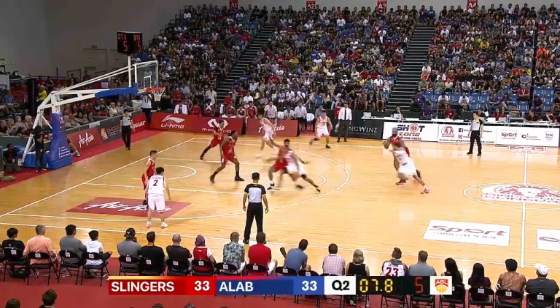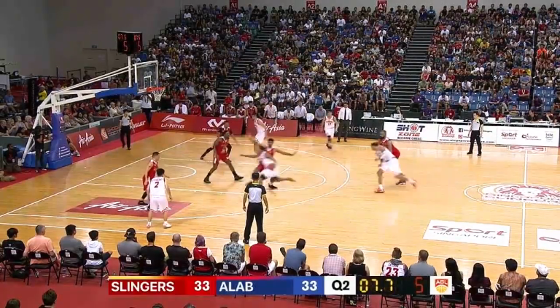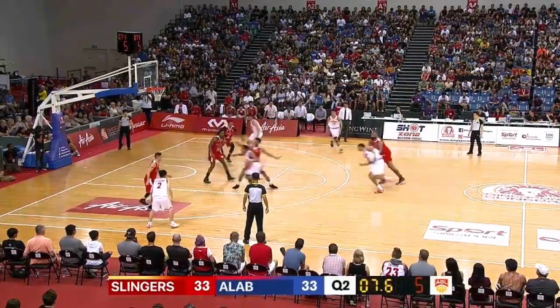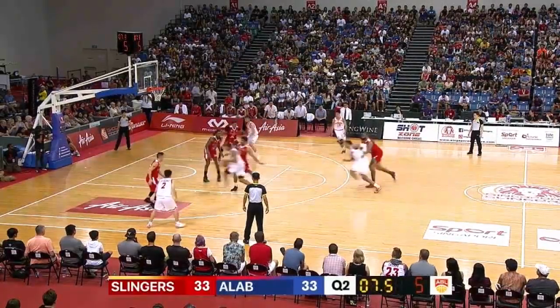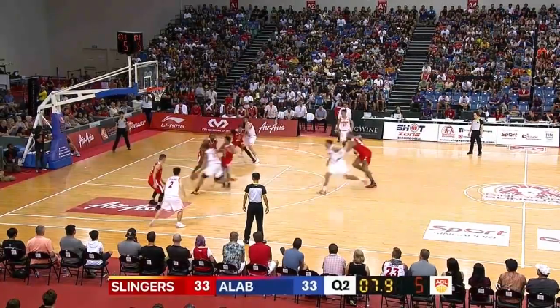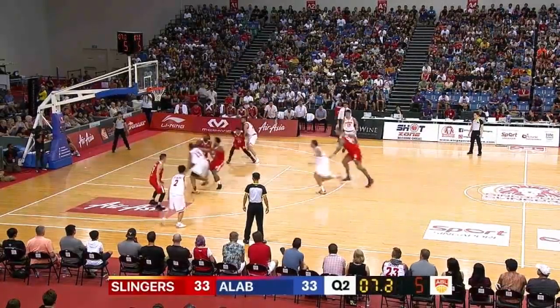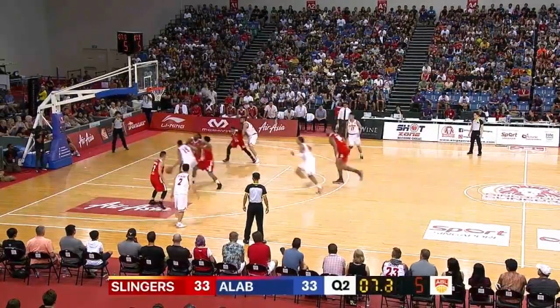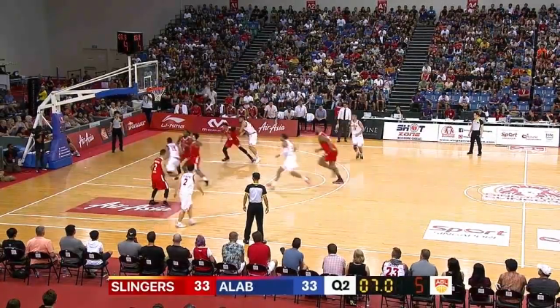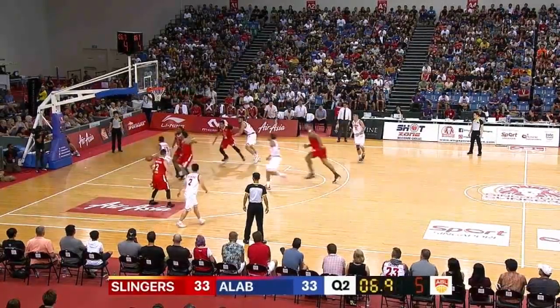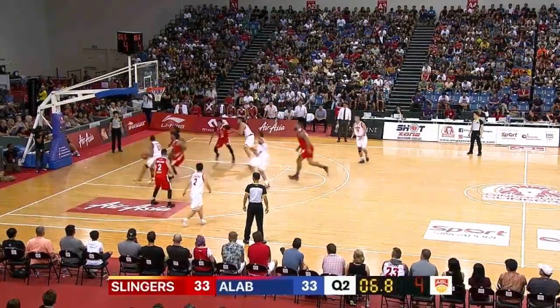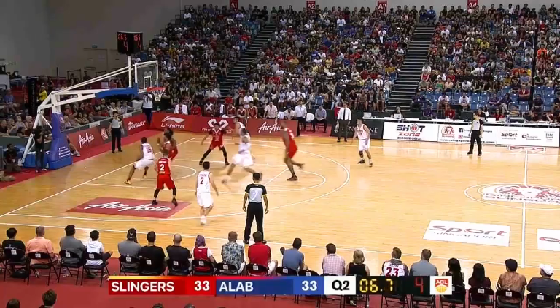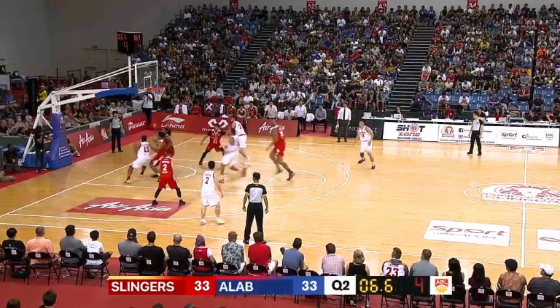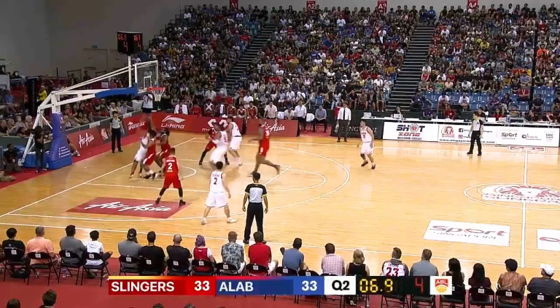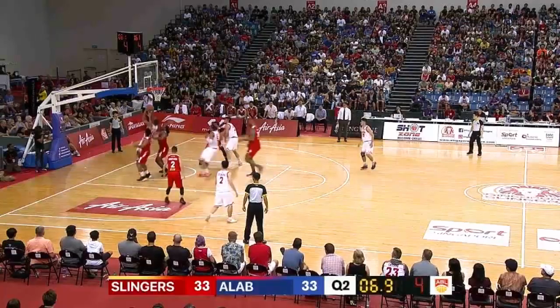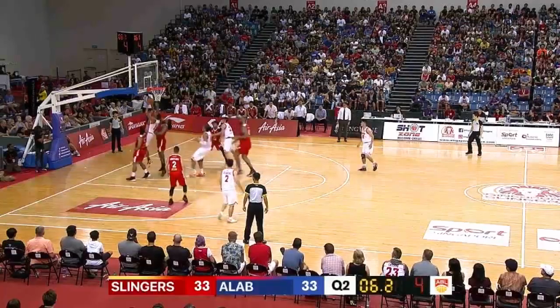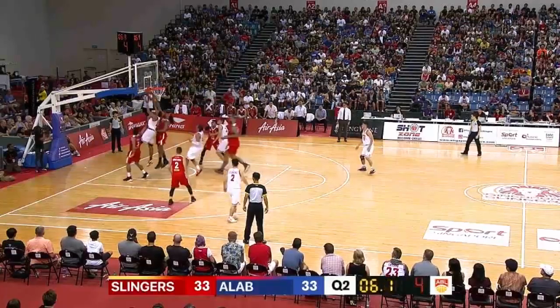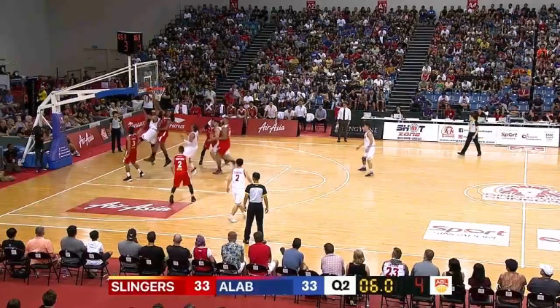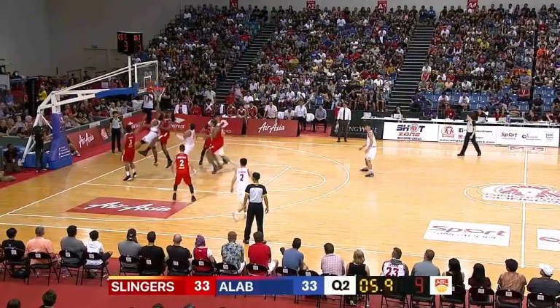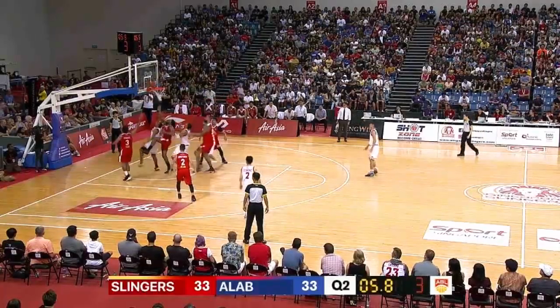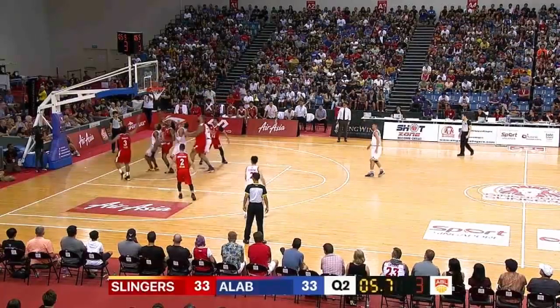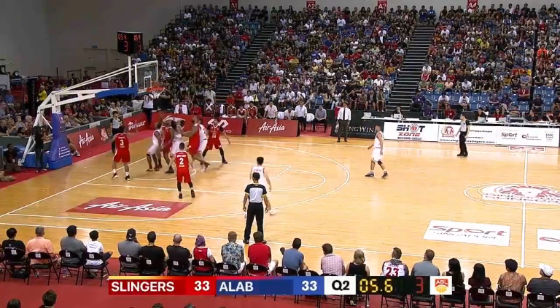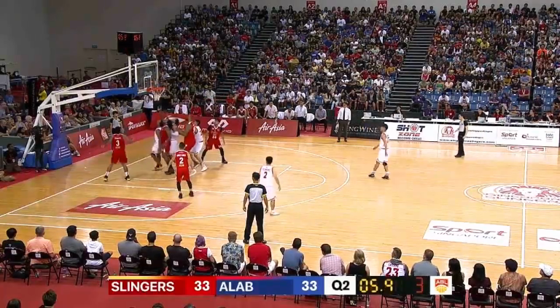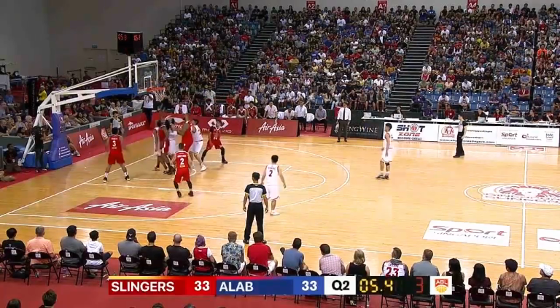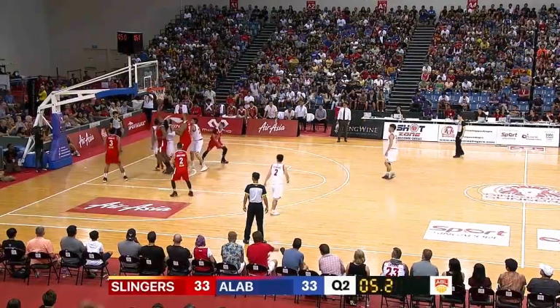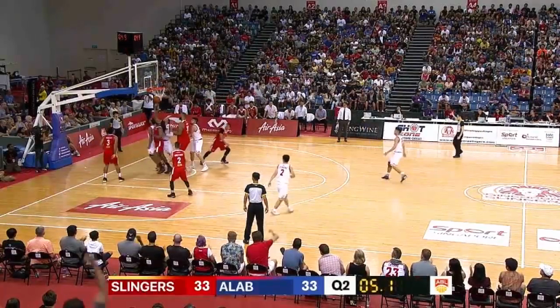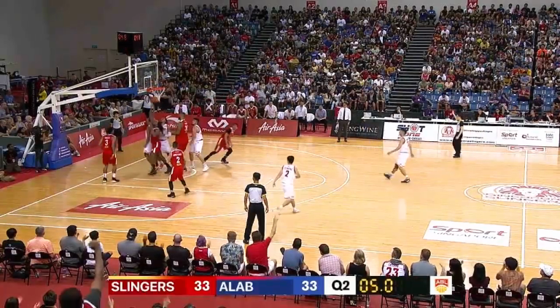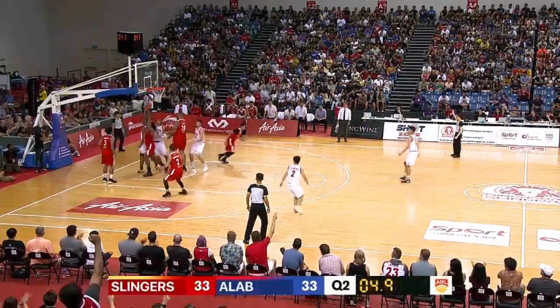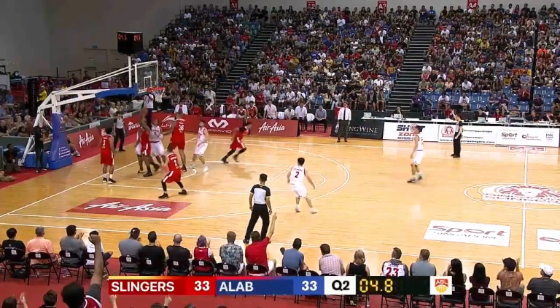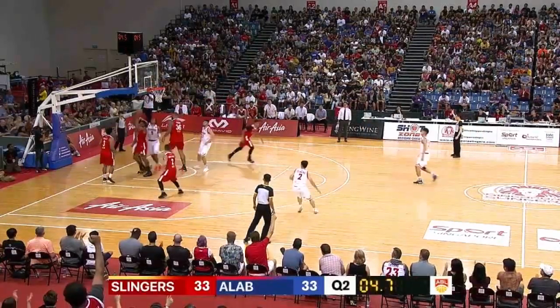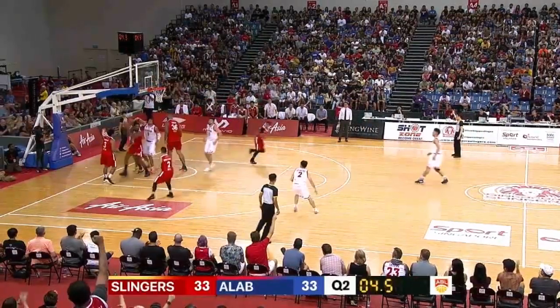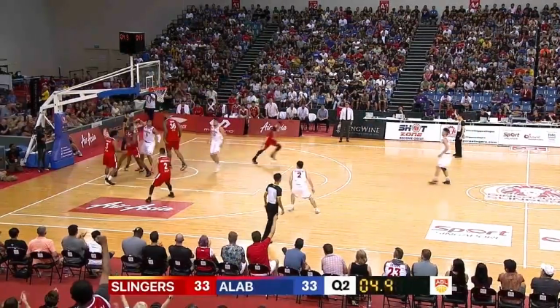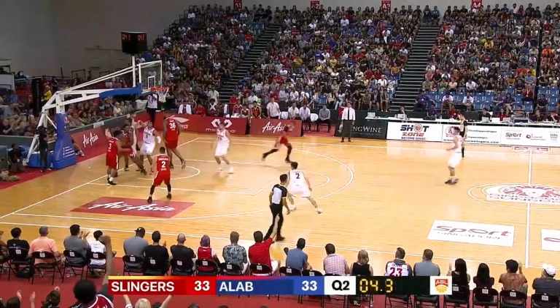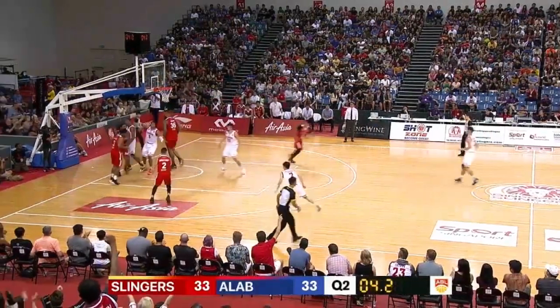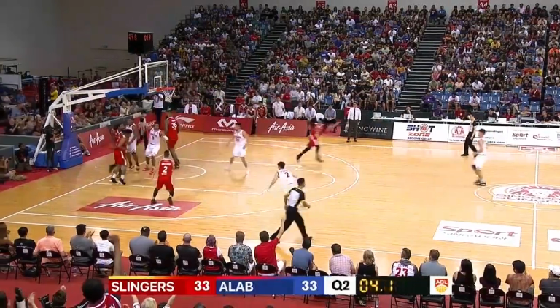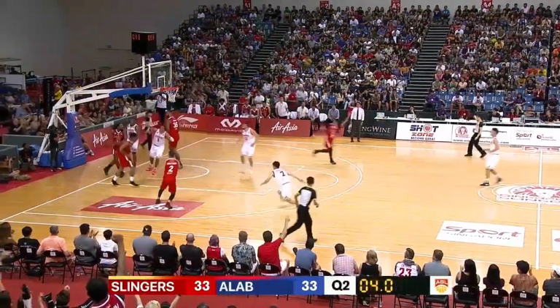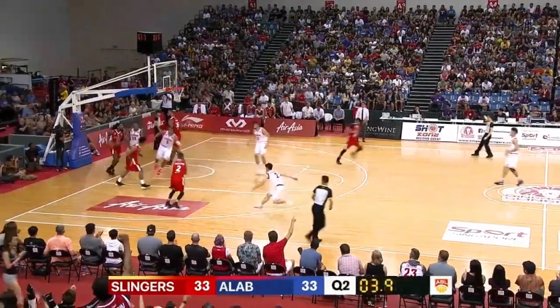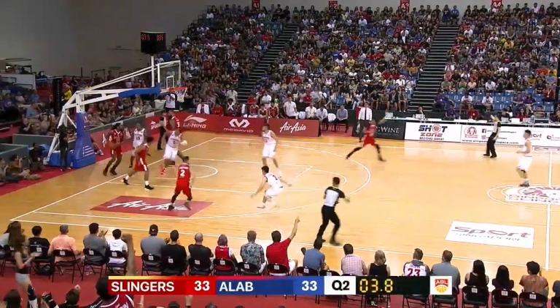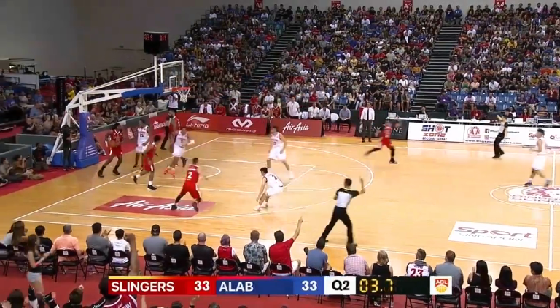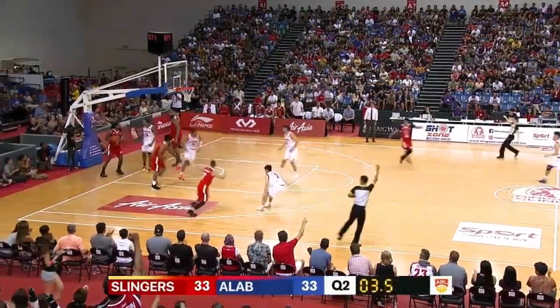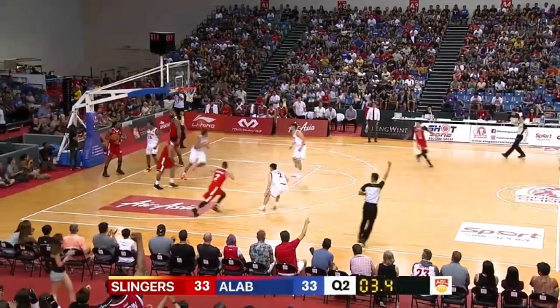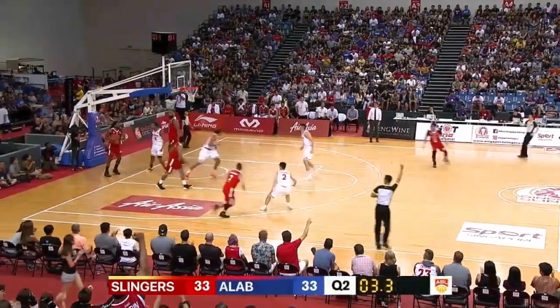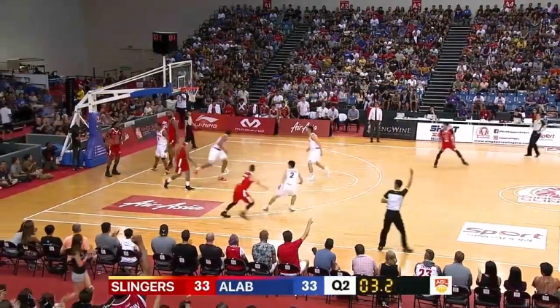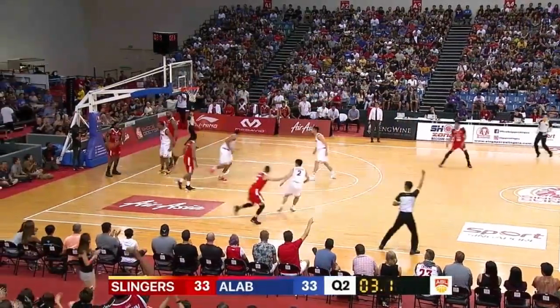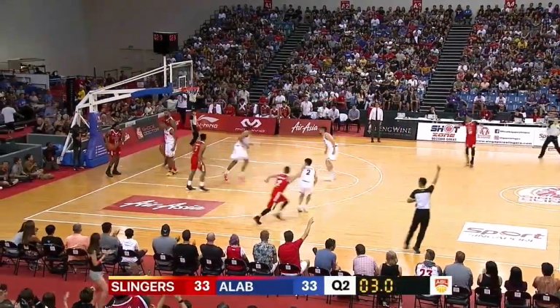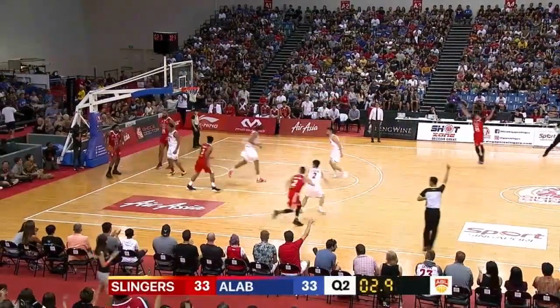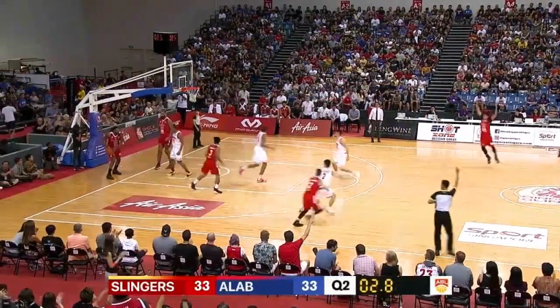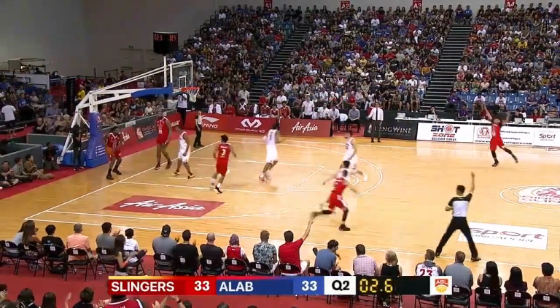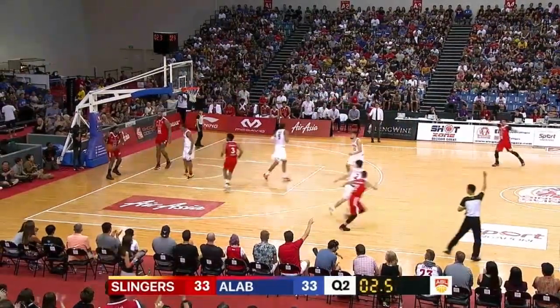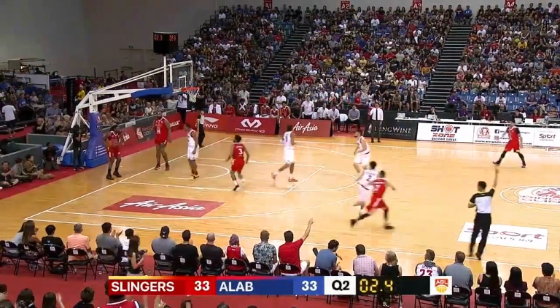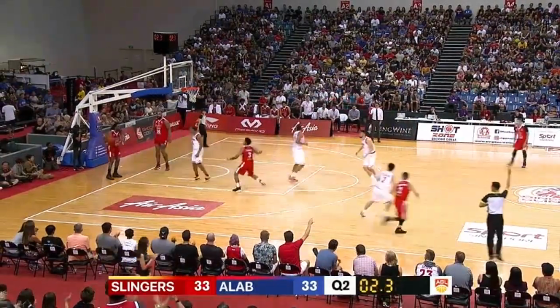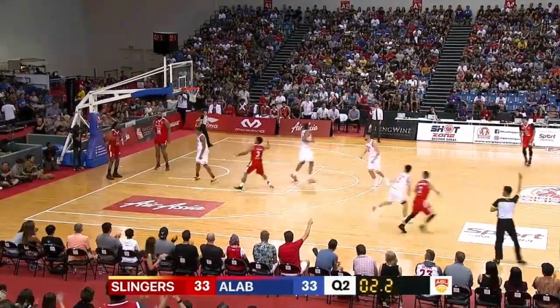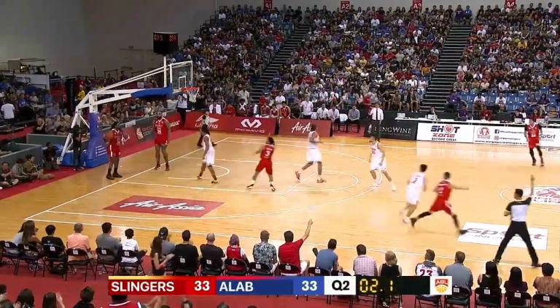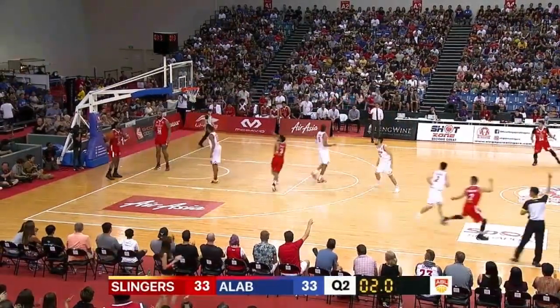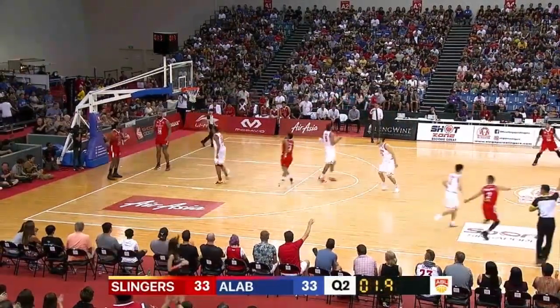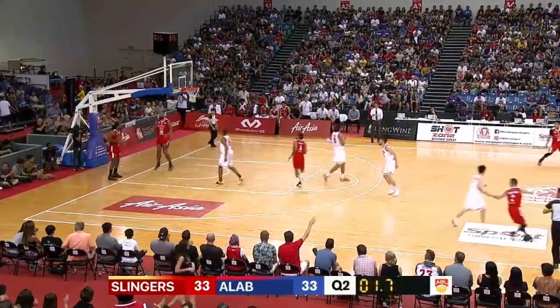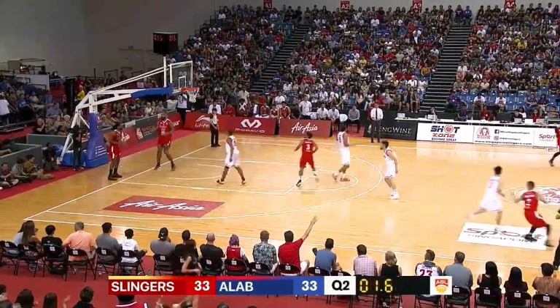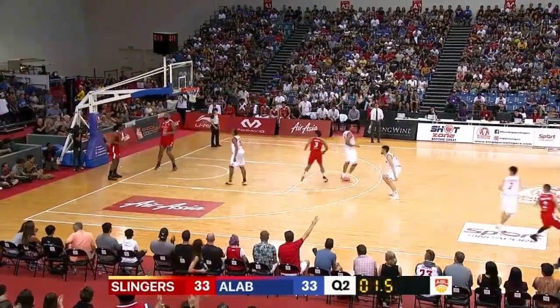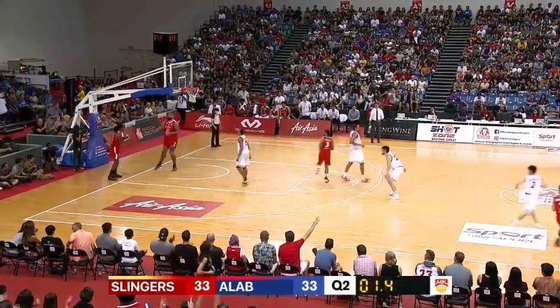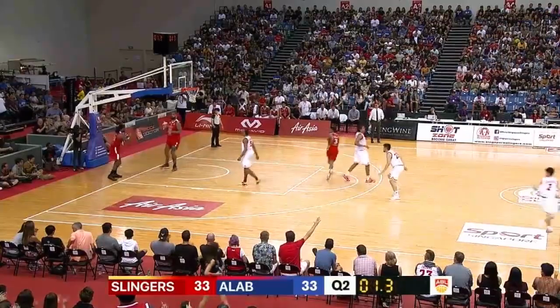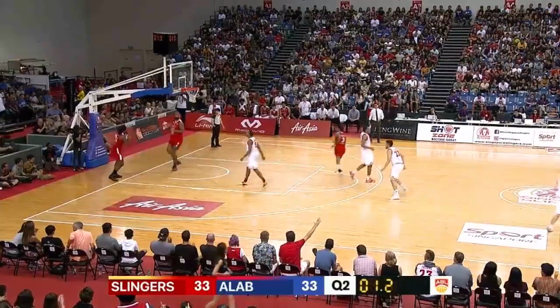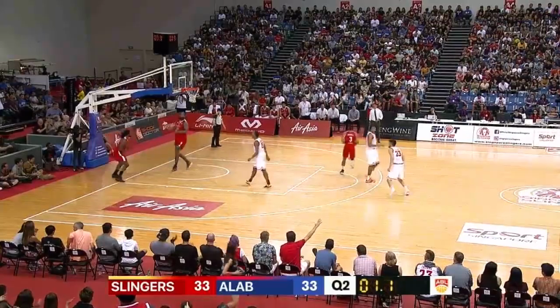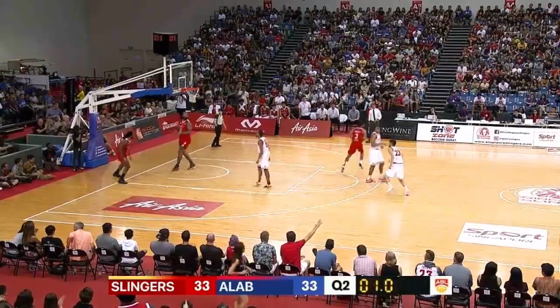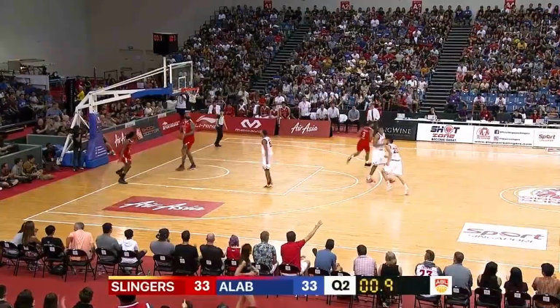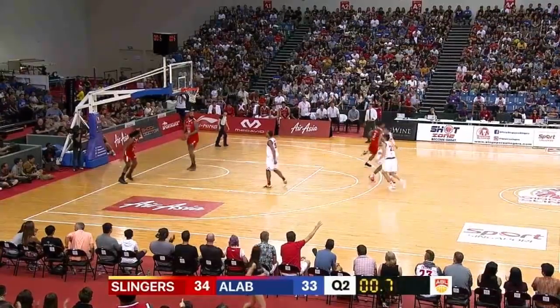Quality possession. Alexander all the way to the basket, using his shoulder. That's the Xavier Alexander we're used to seeing.